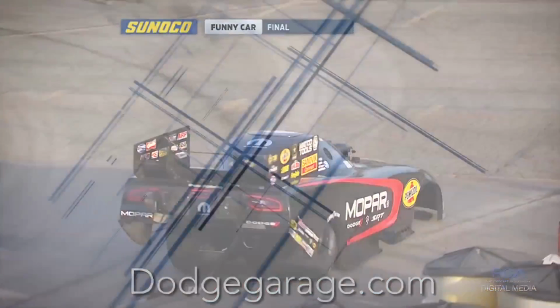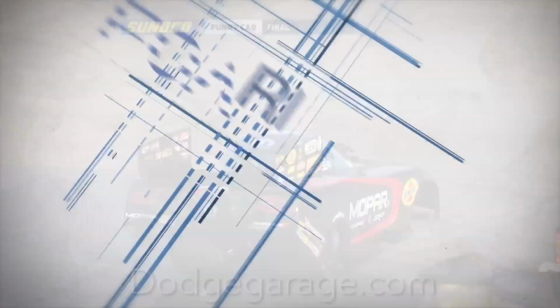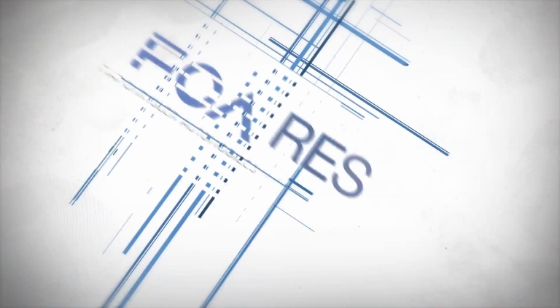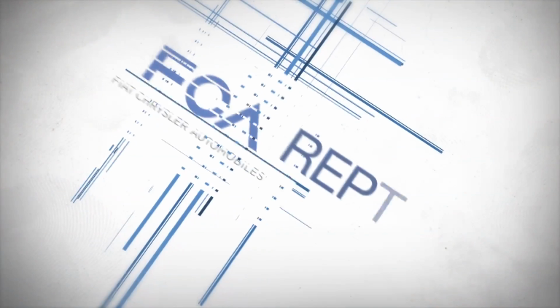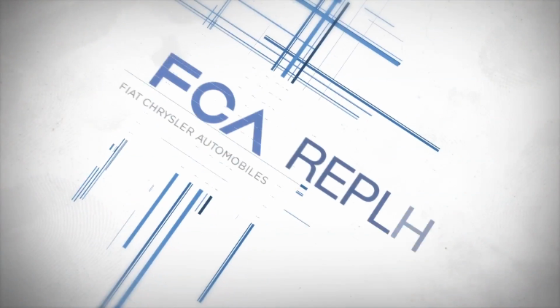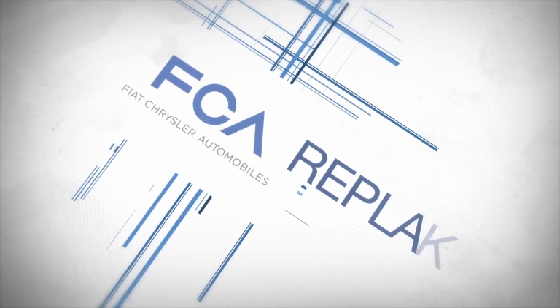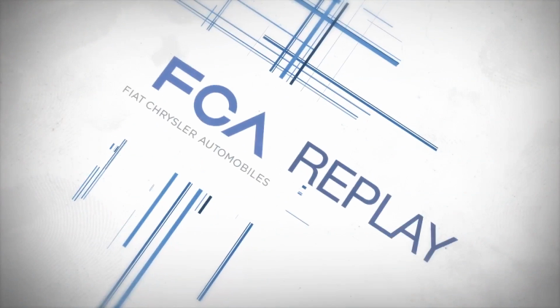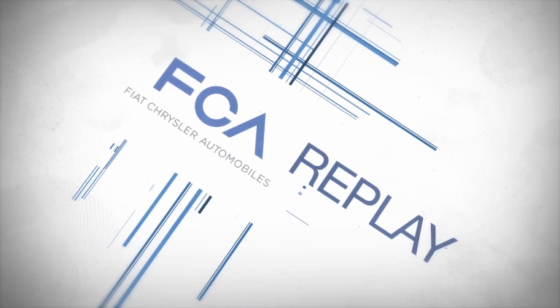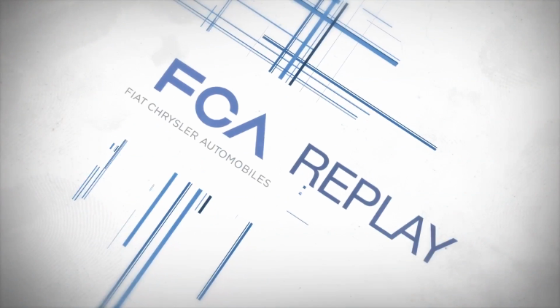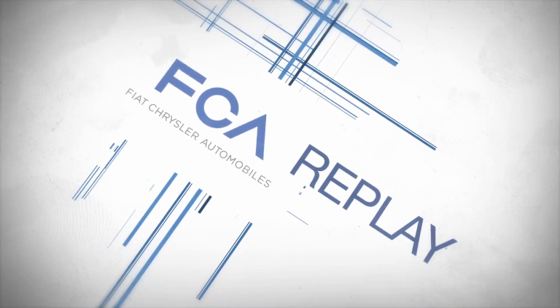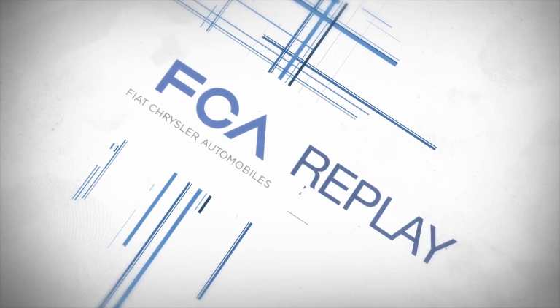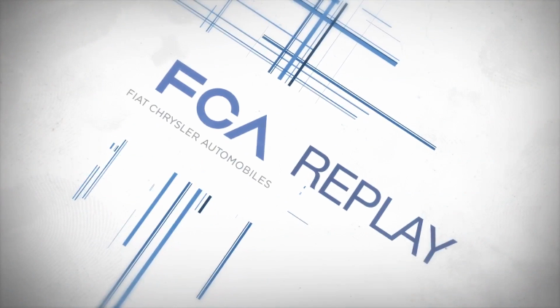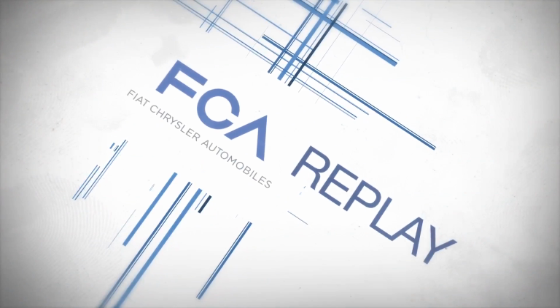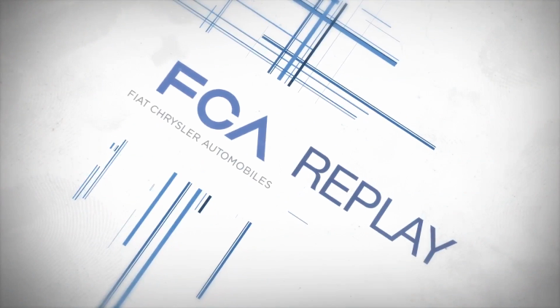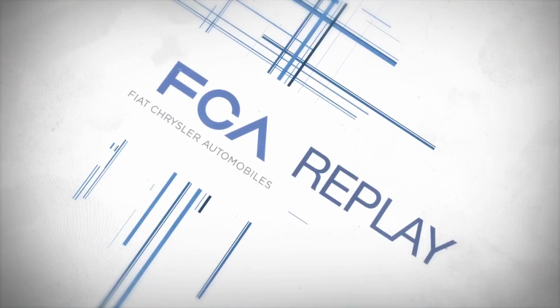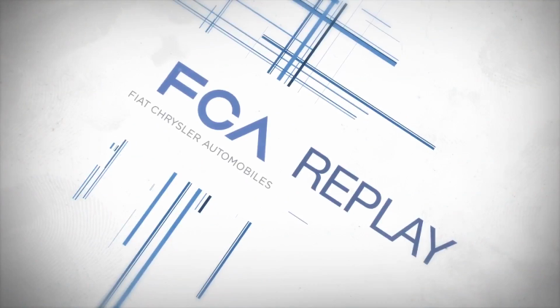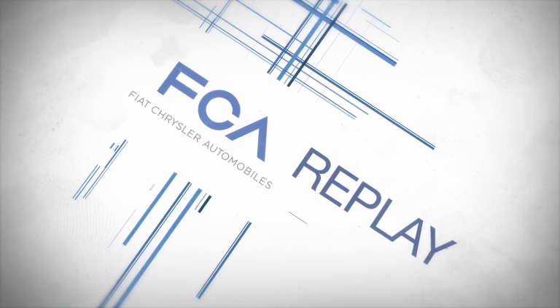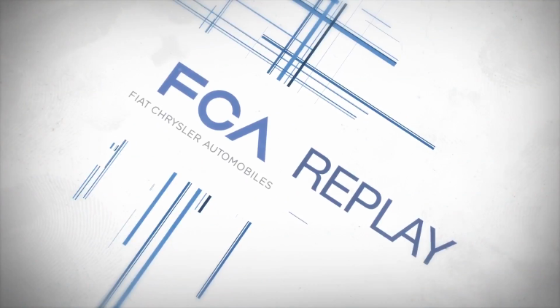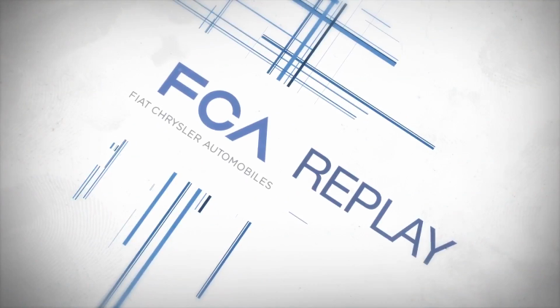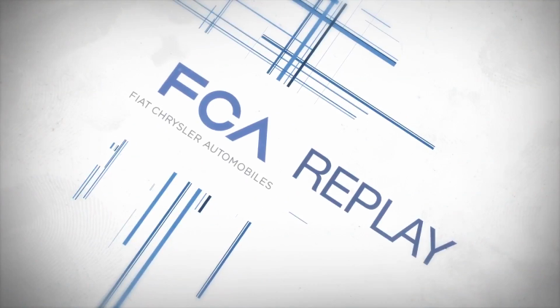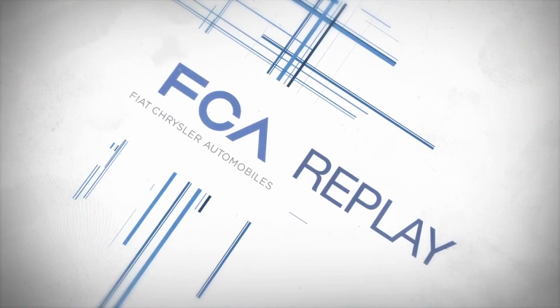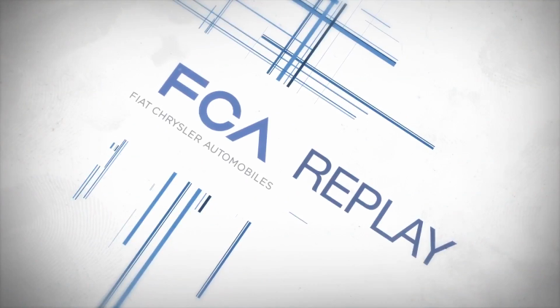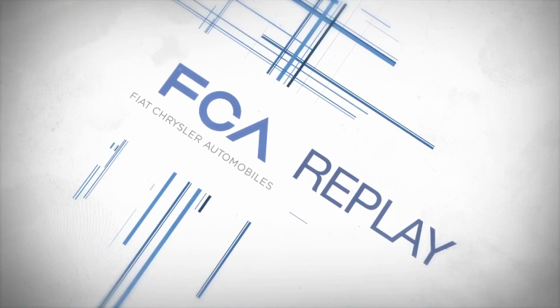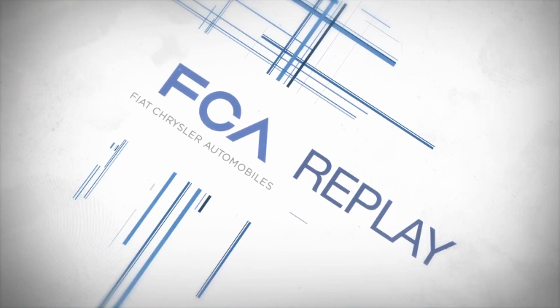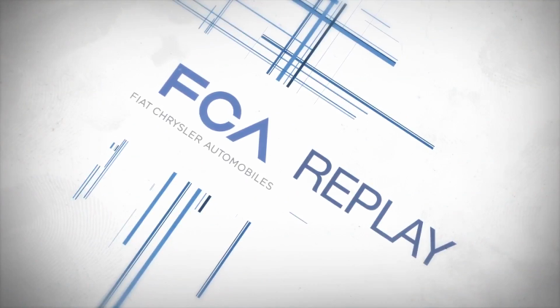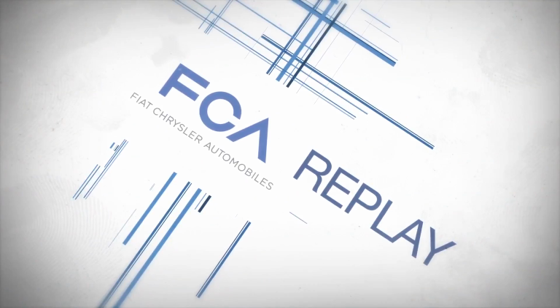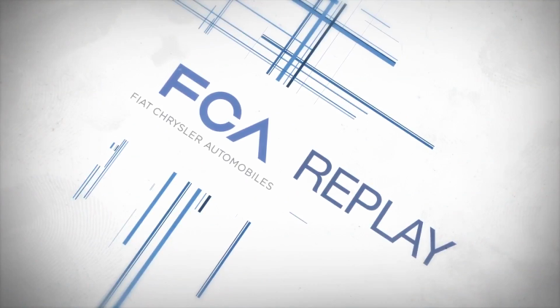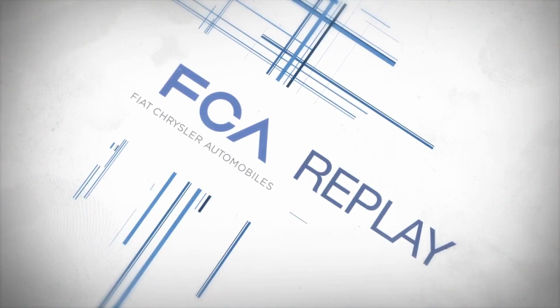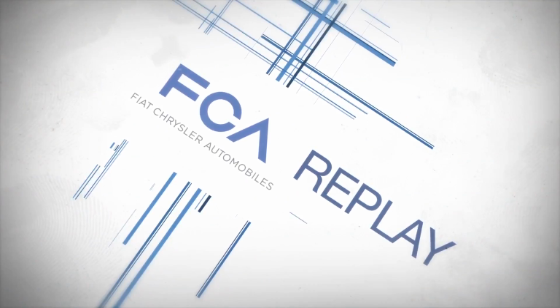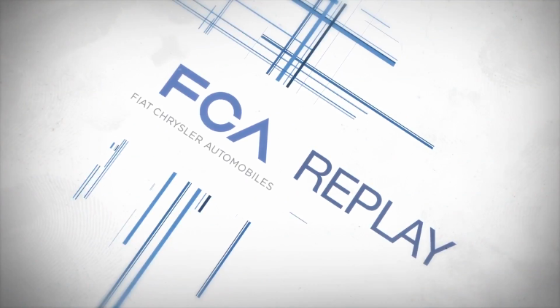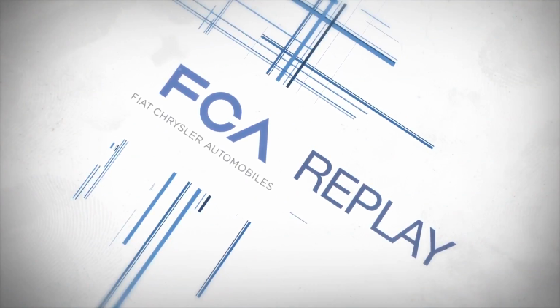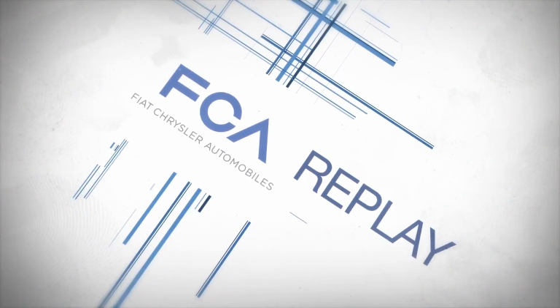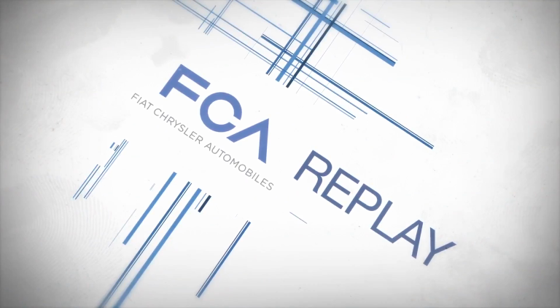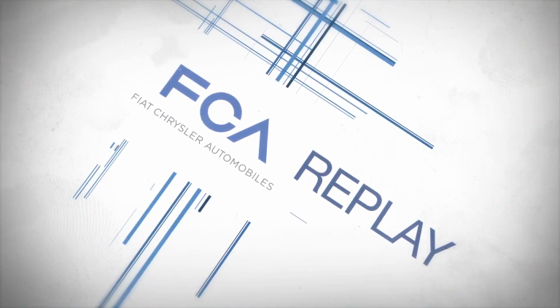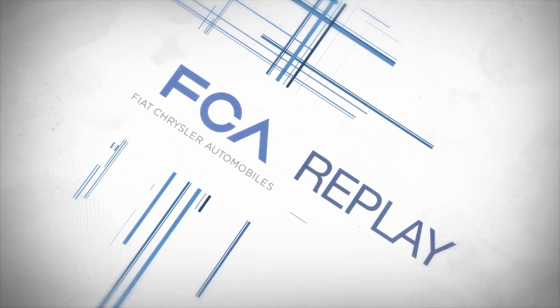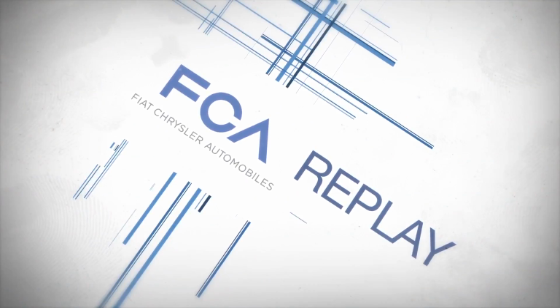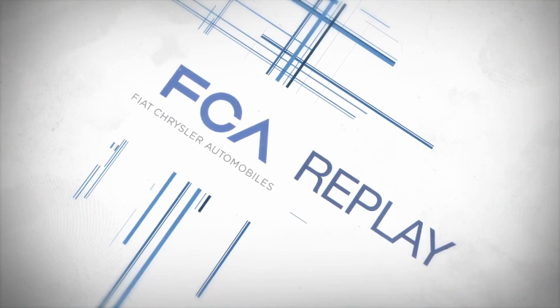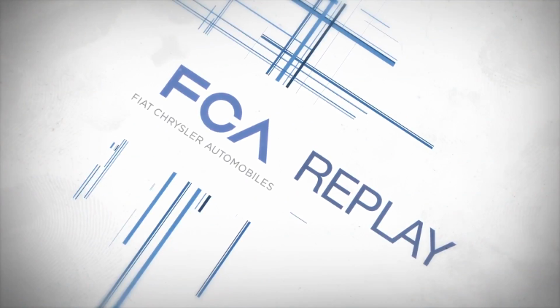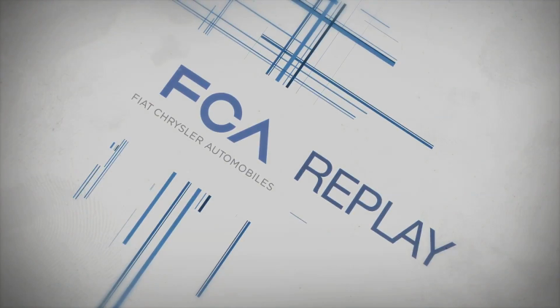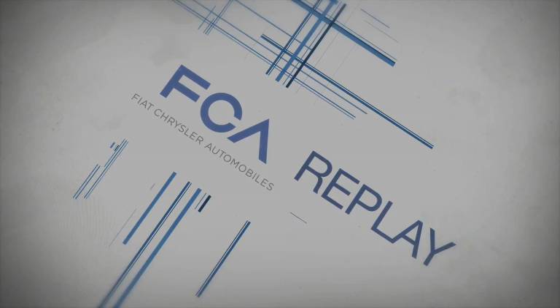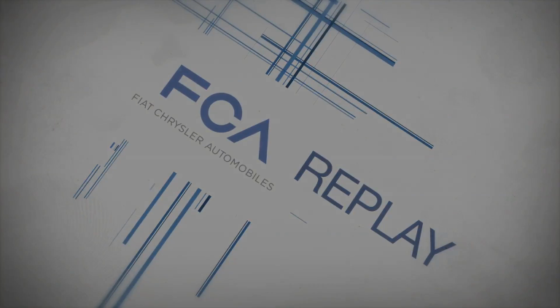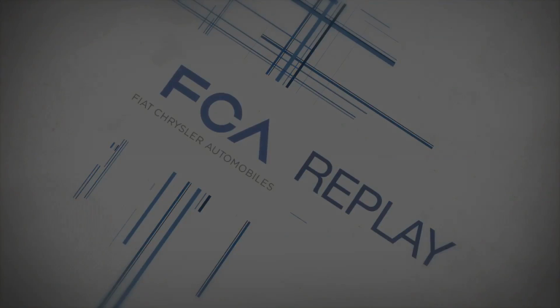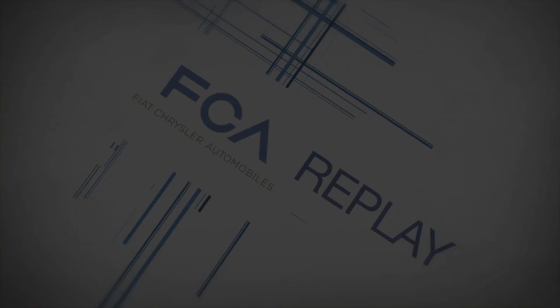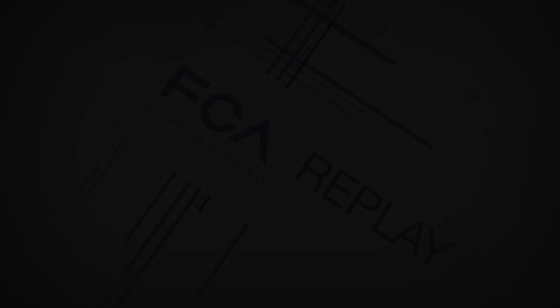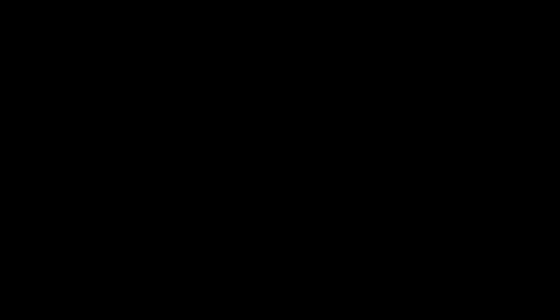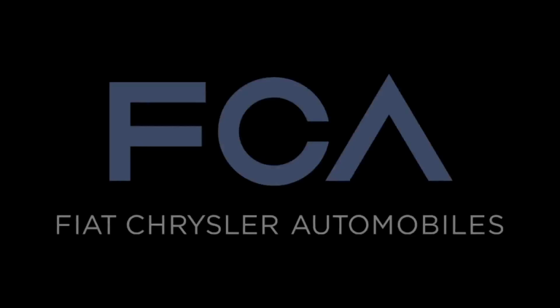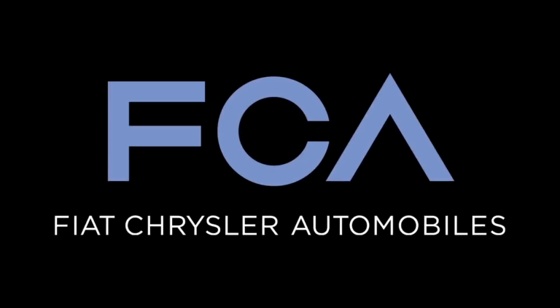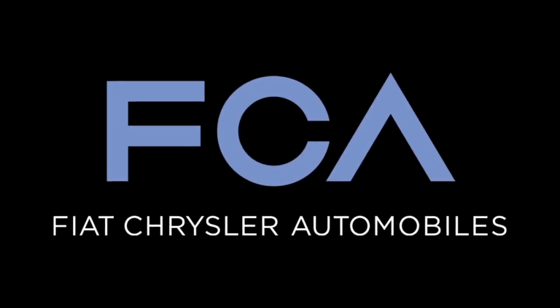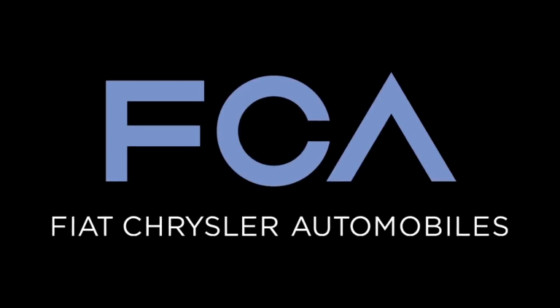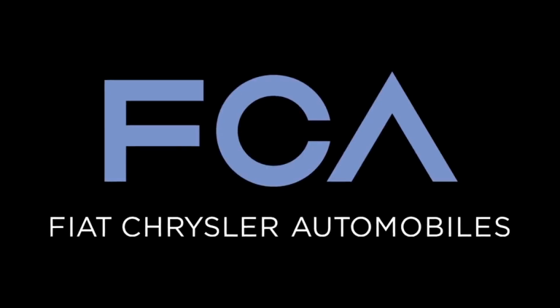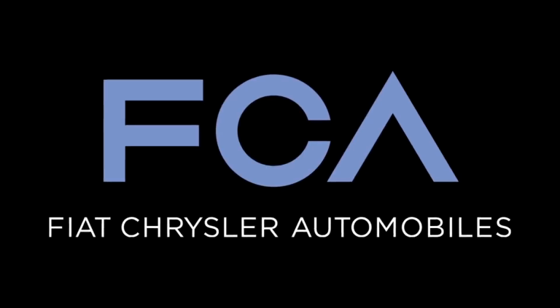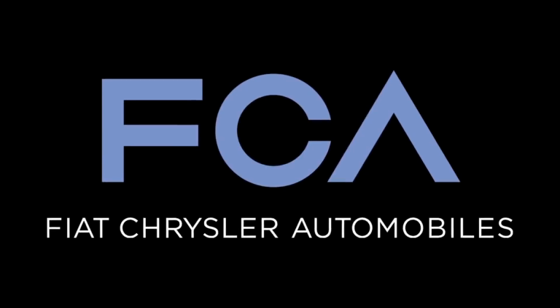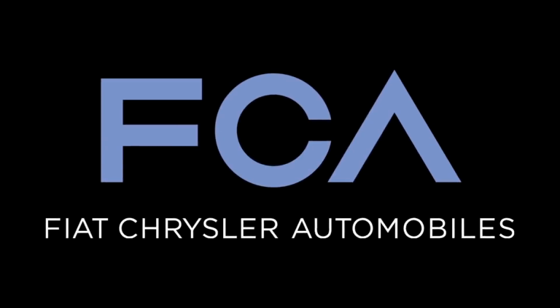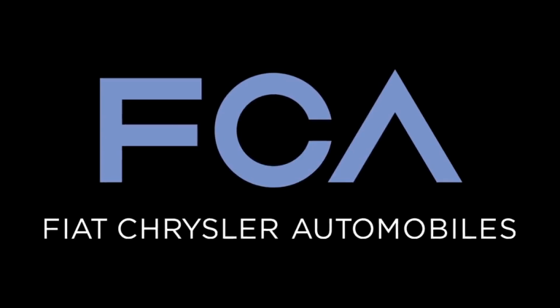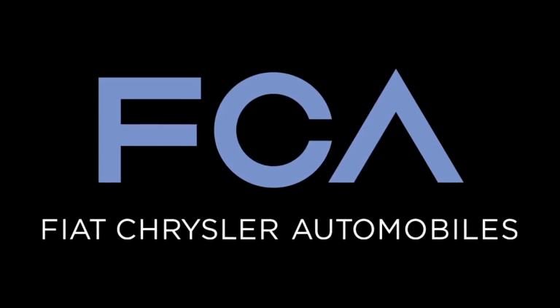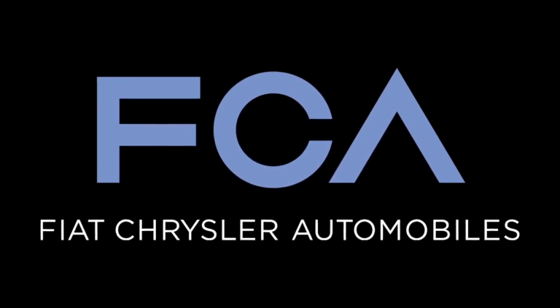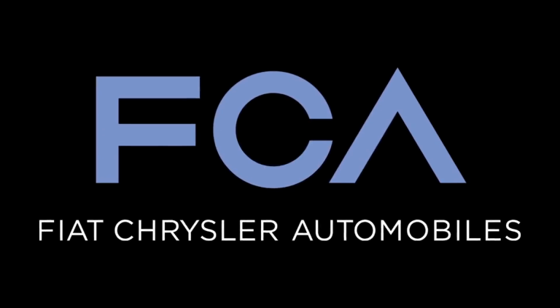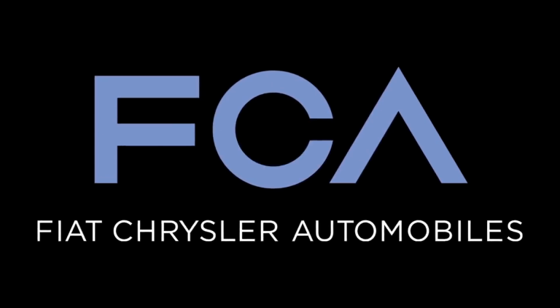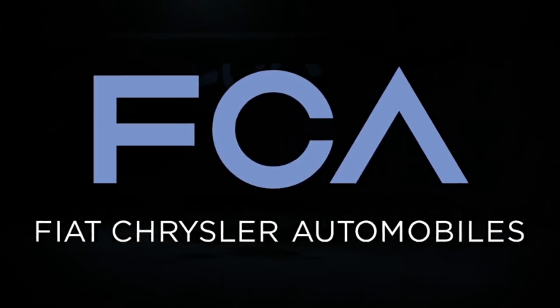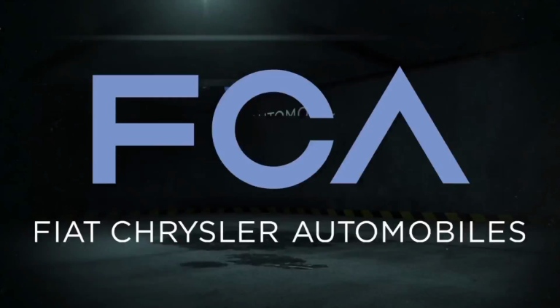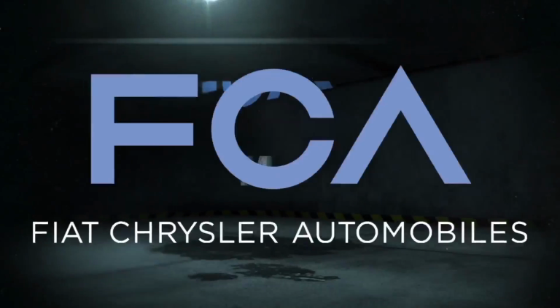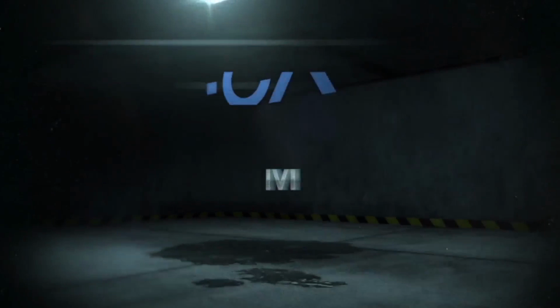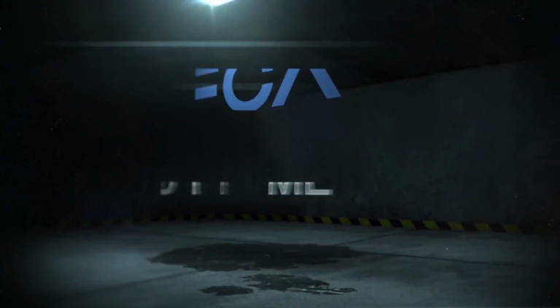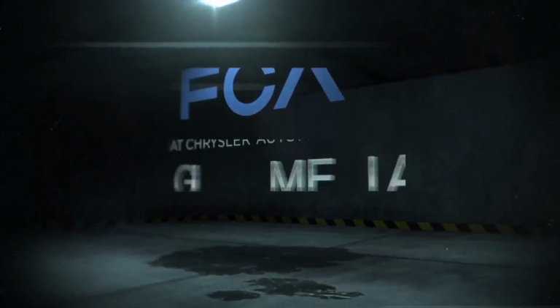Those are this week's top stories on FCA Replay. Reporting for FCA Digital Media, I'm Dale Jewett.